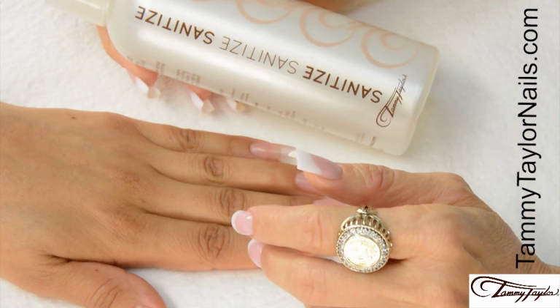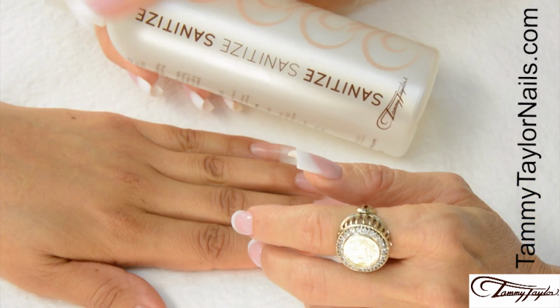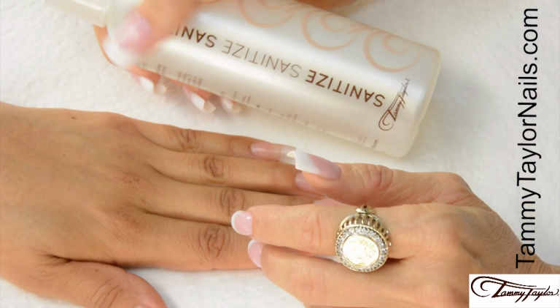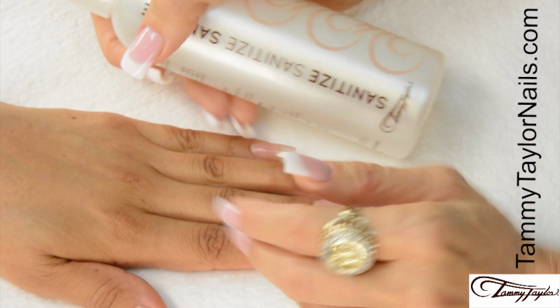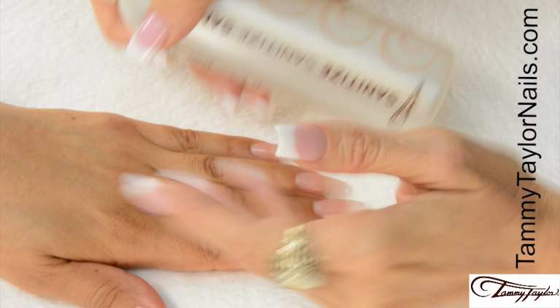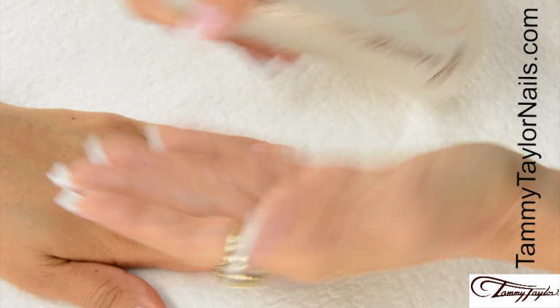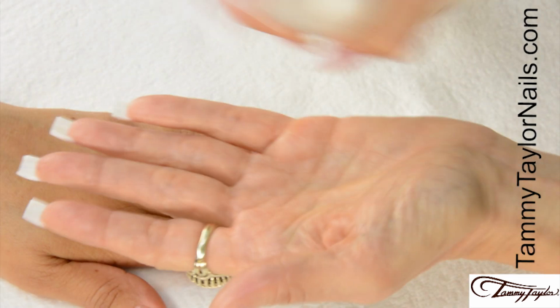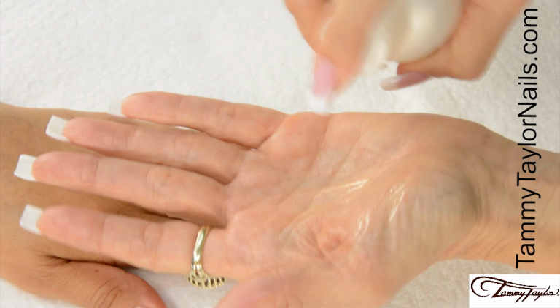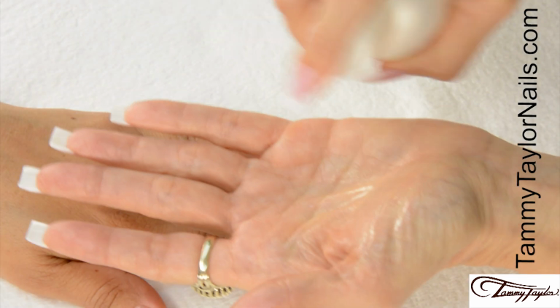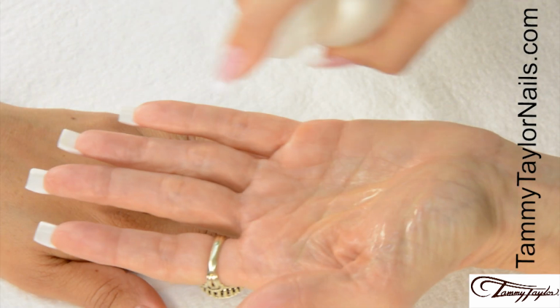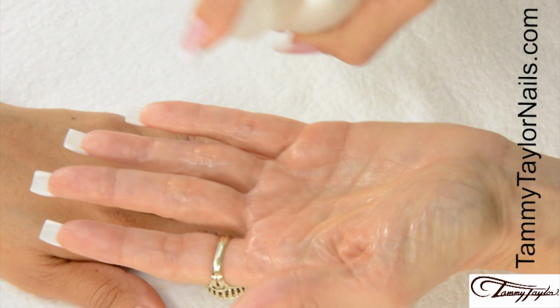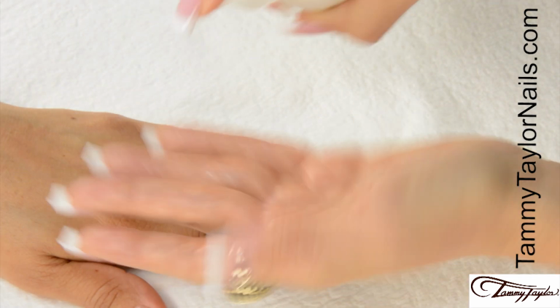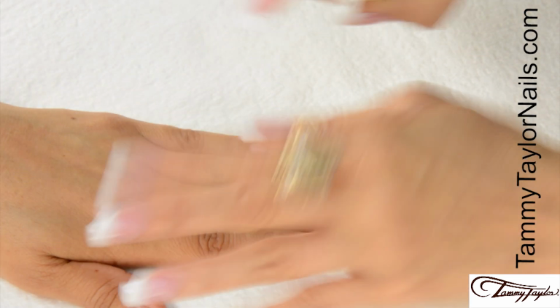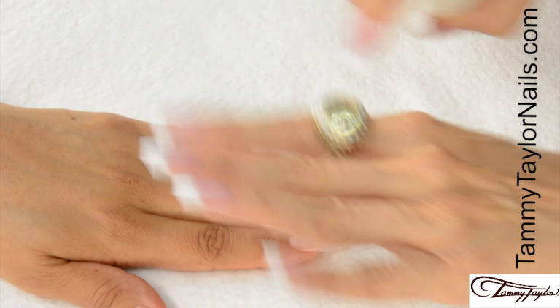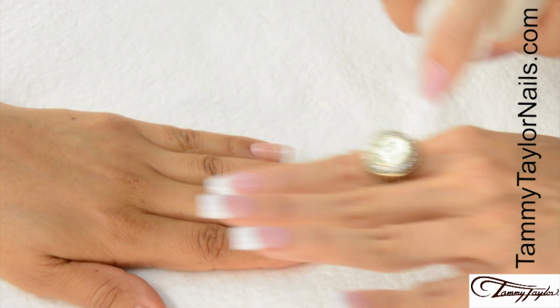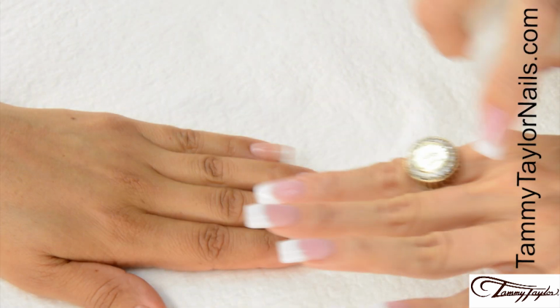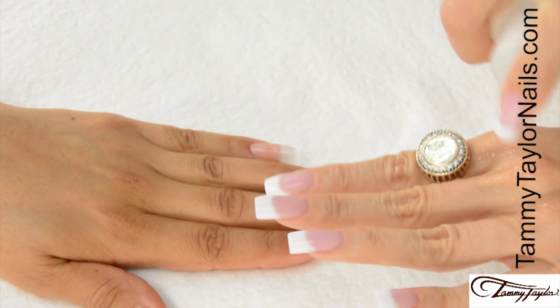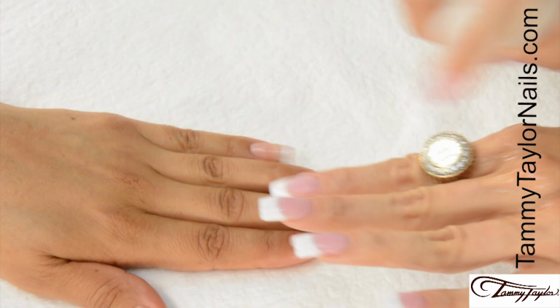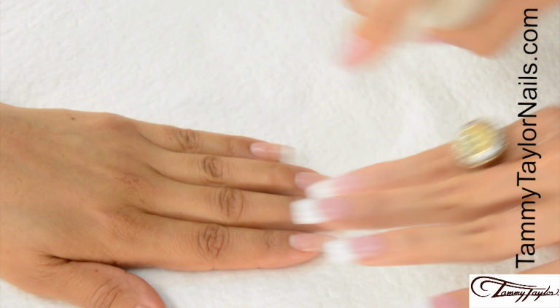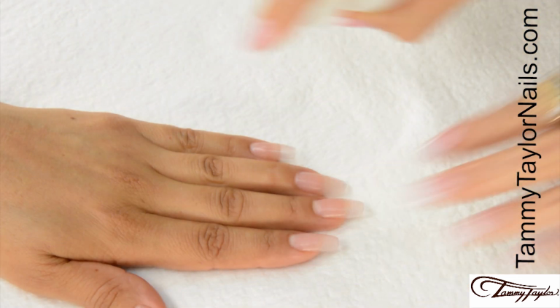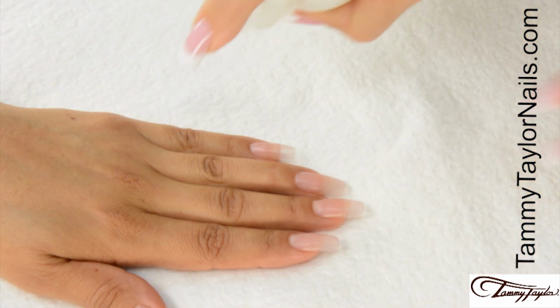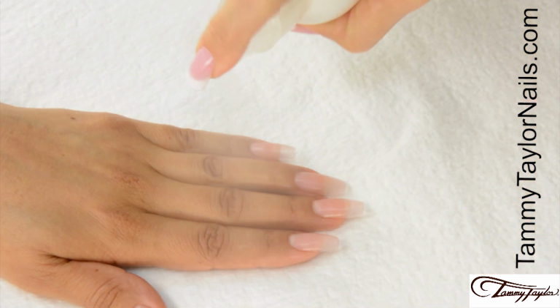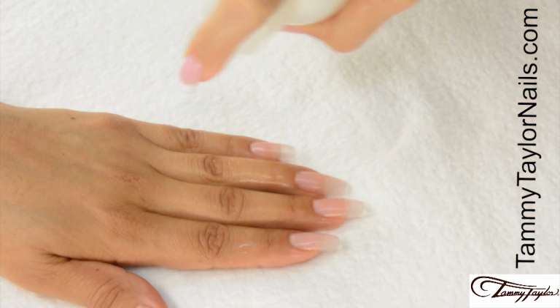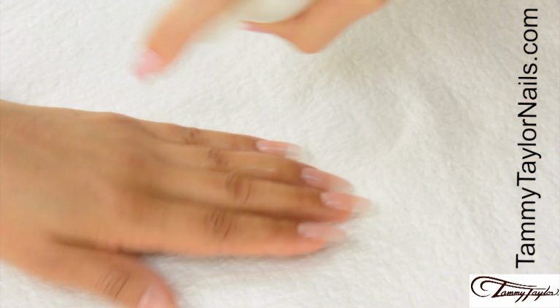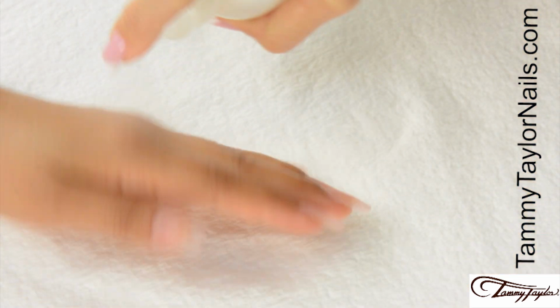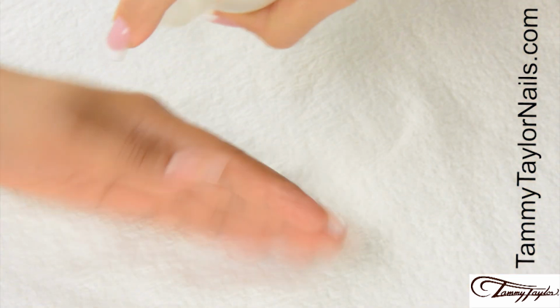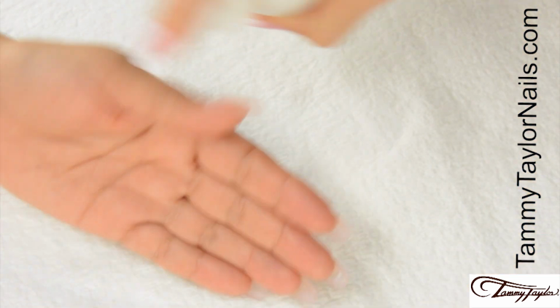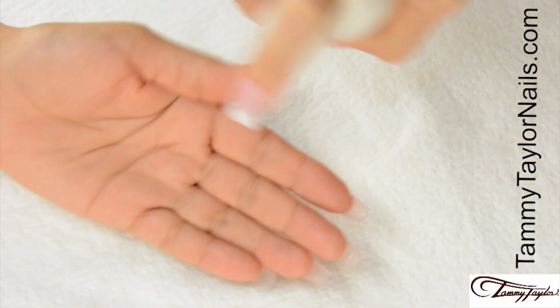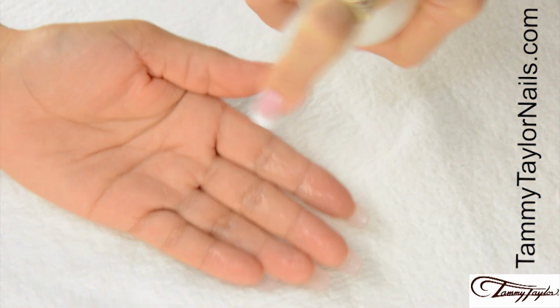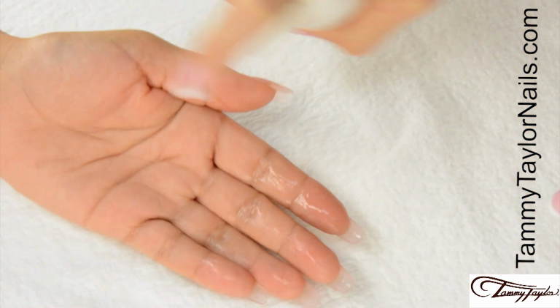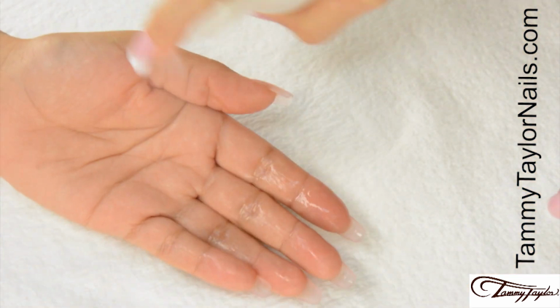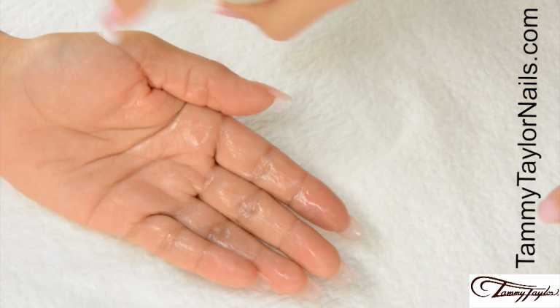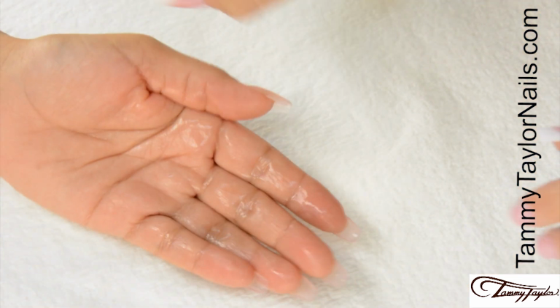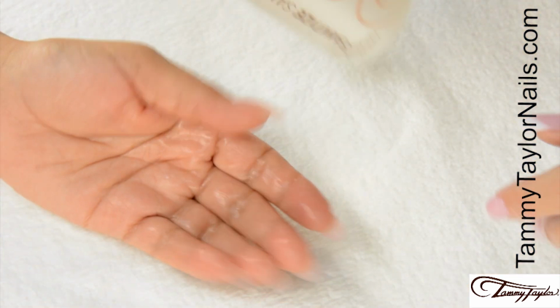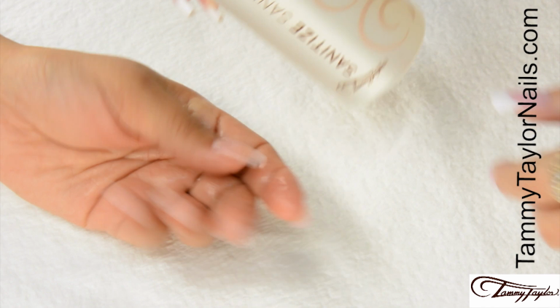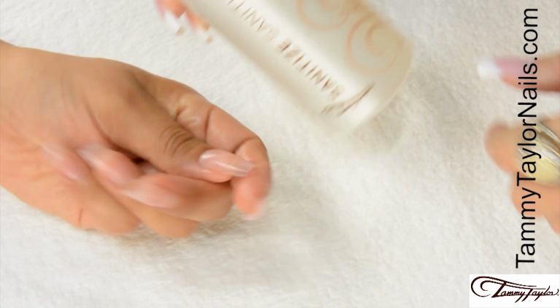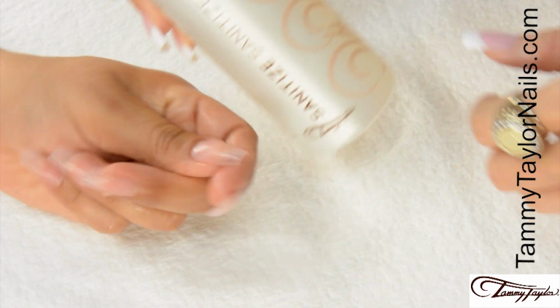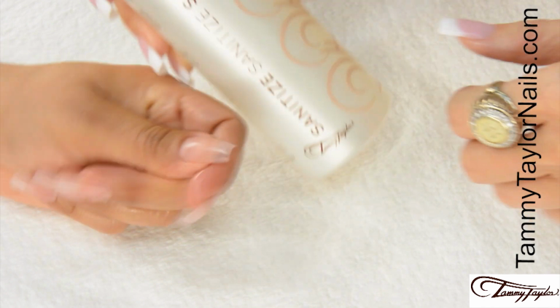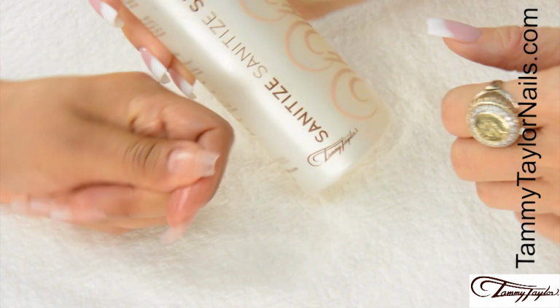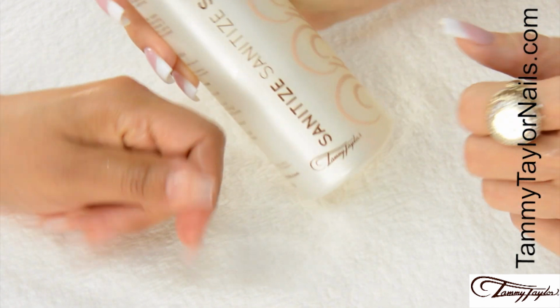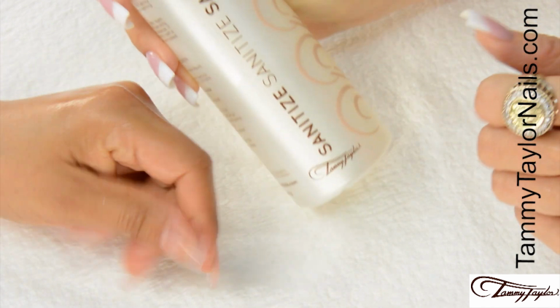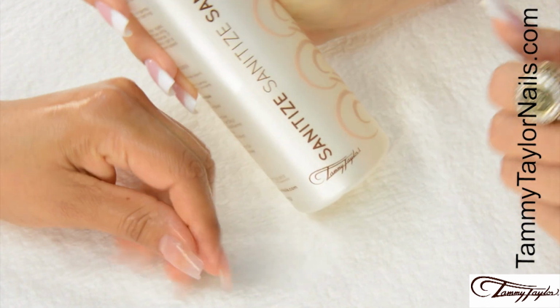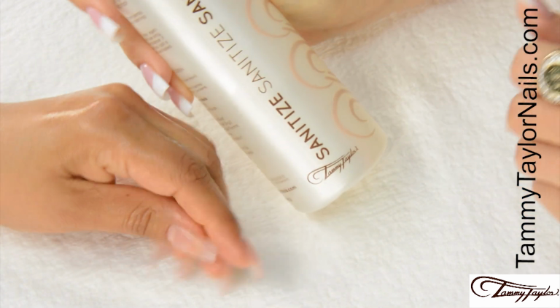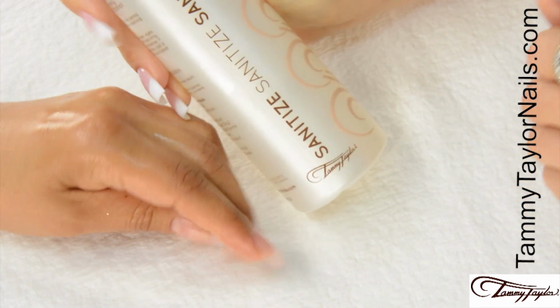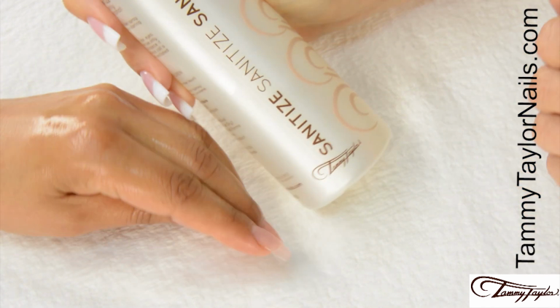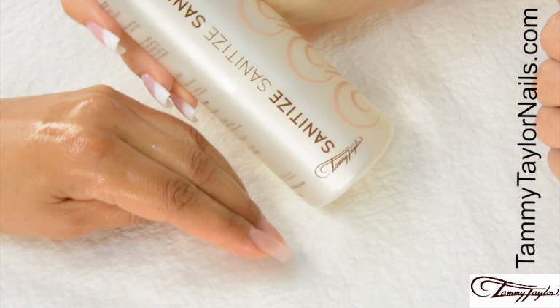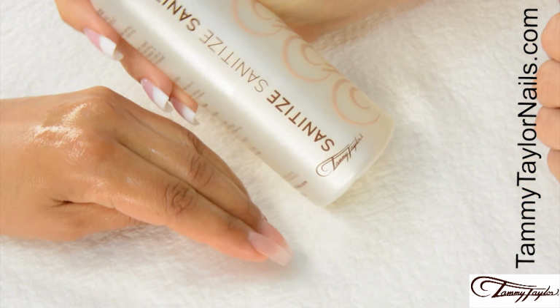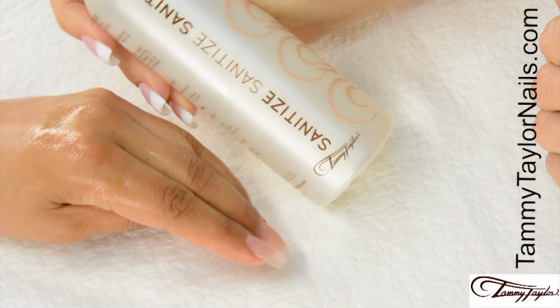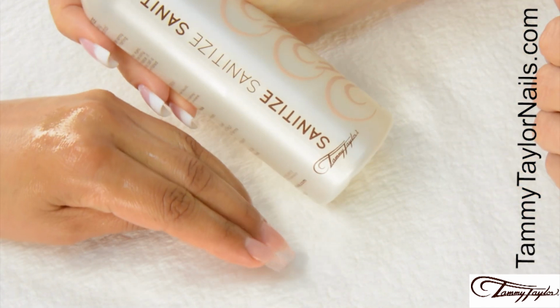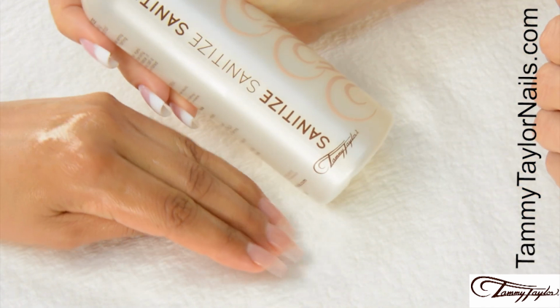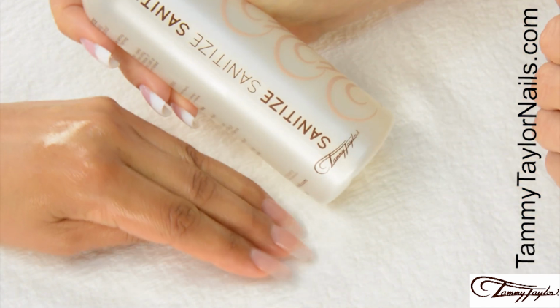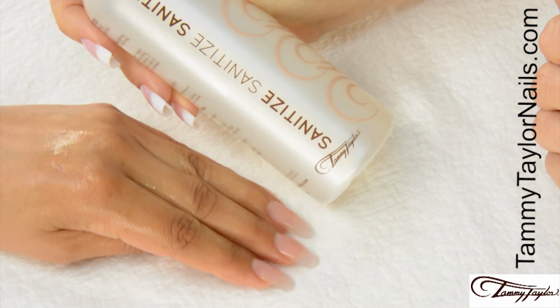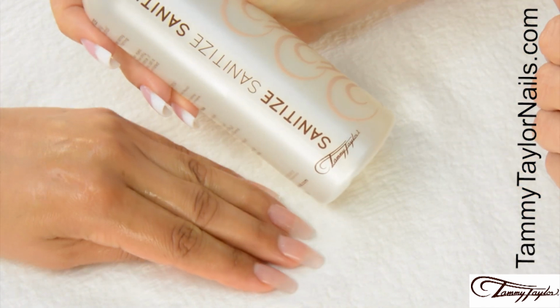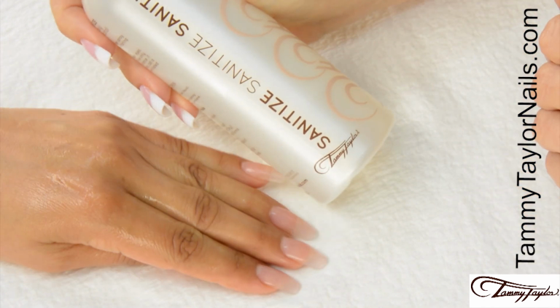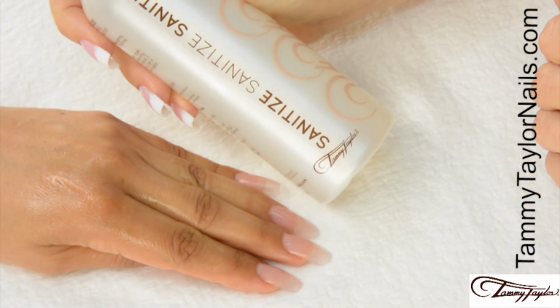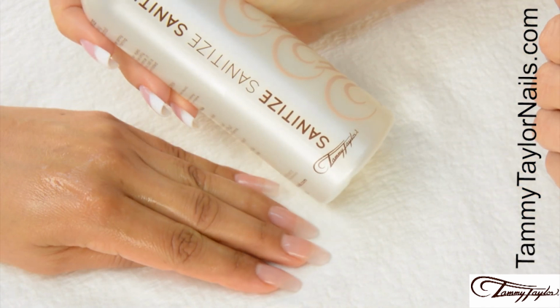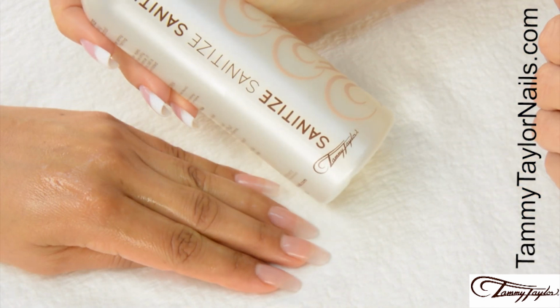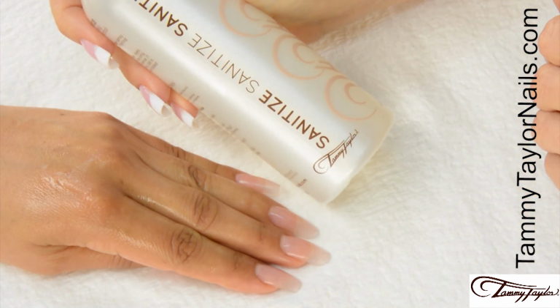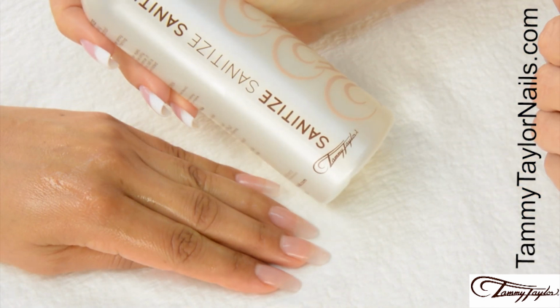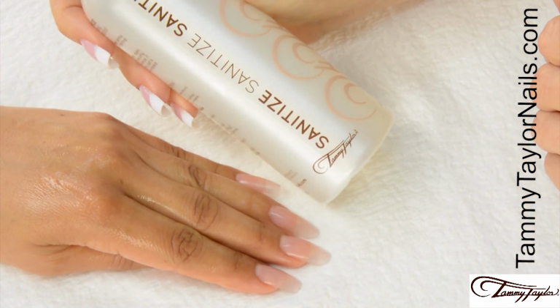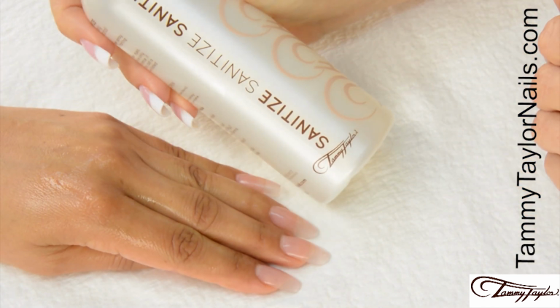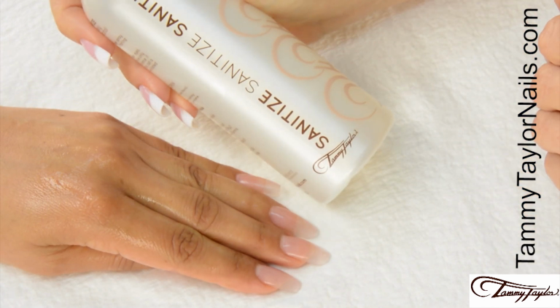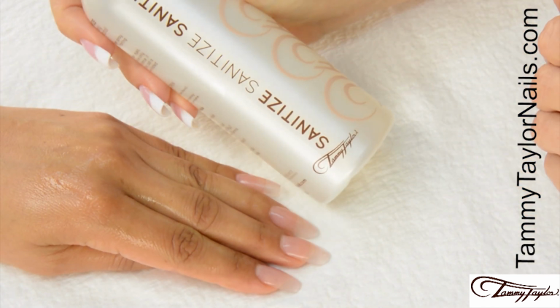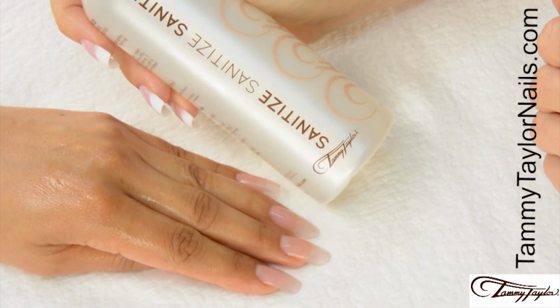Sanitize your hands and your client's hands with Peach or Gardenia Sanitize.